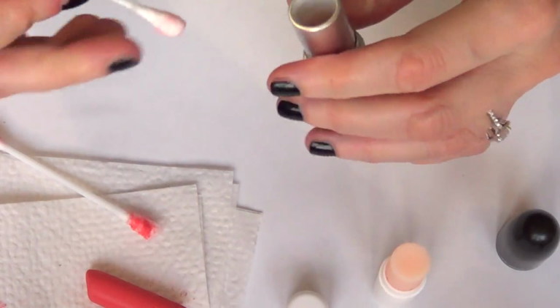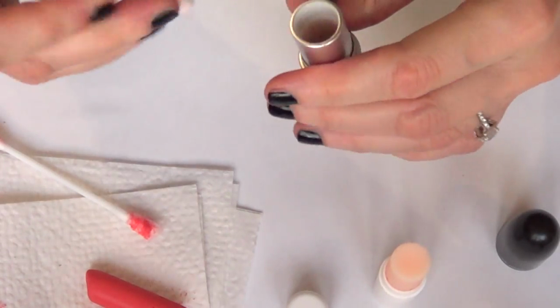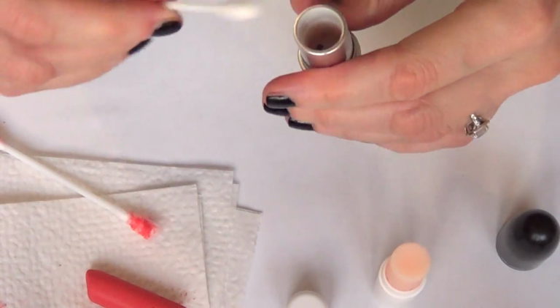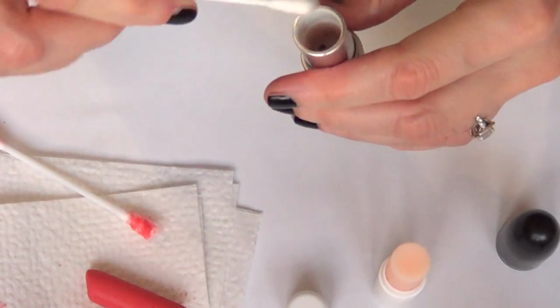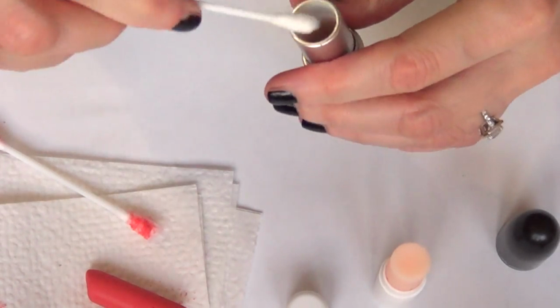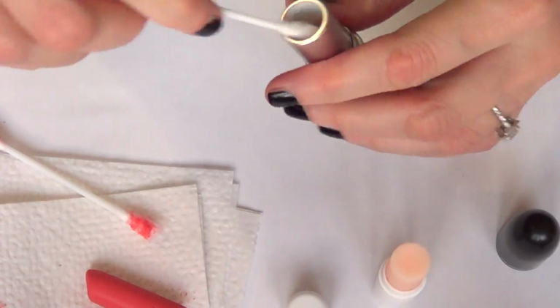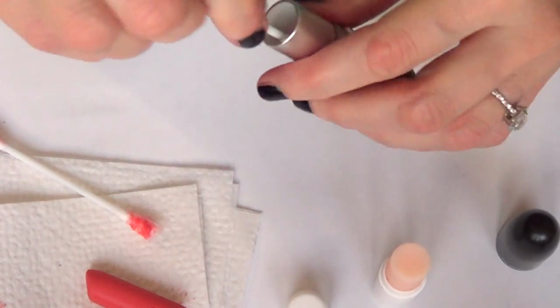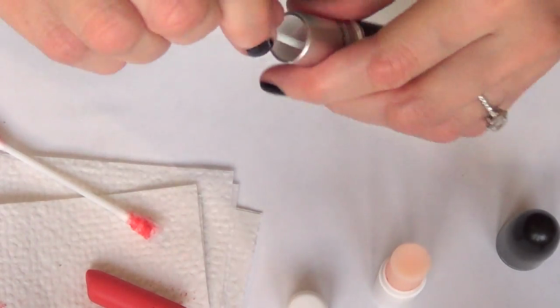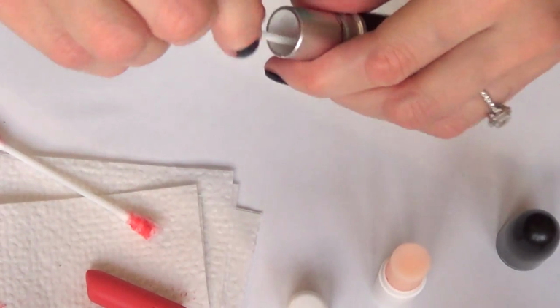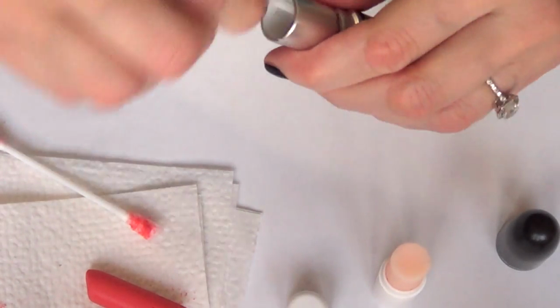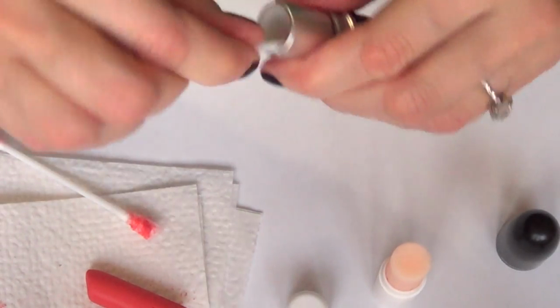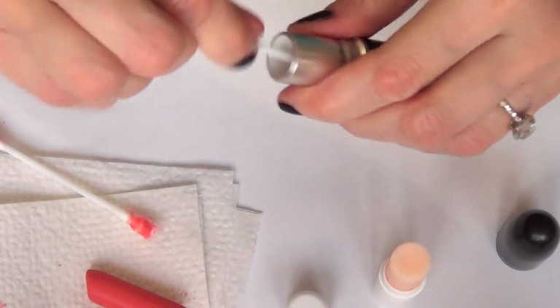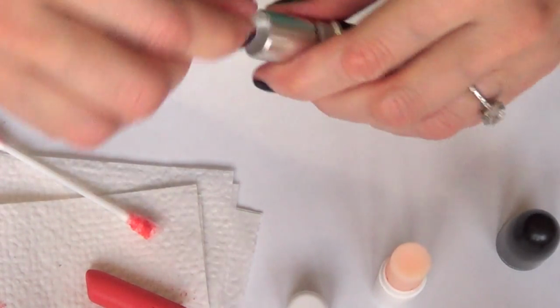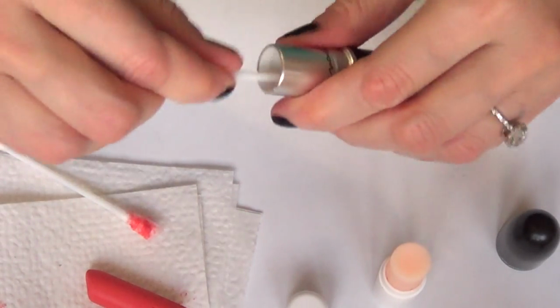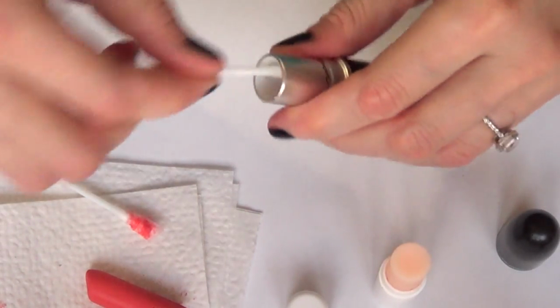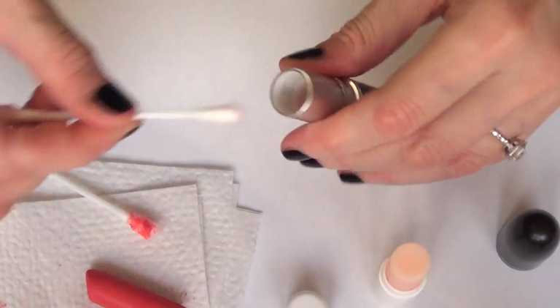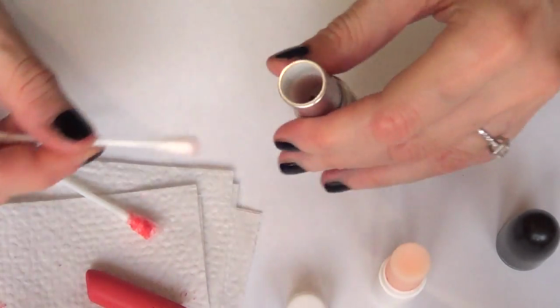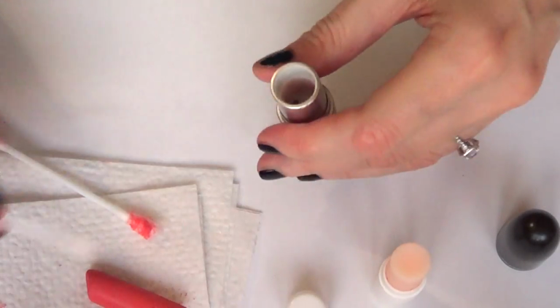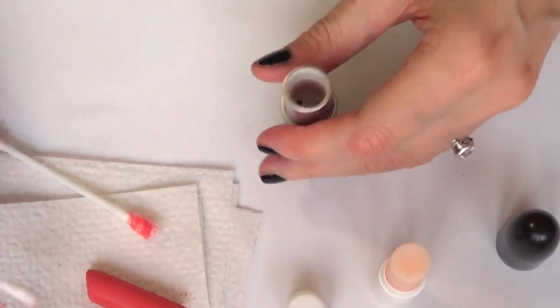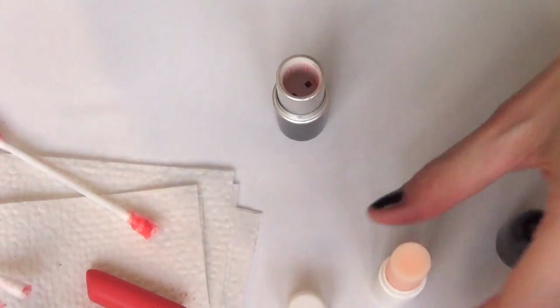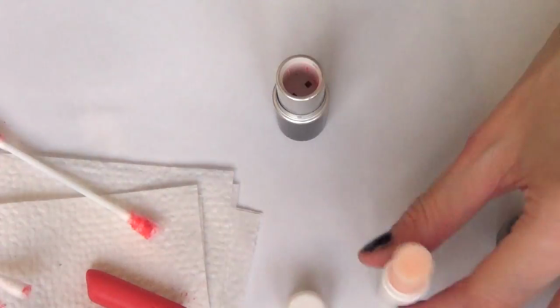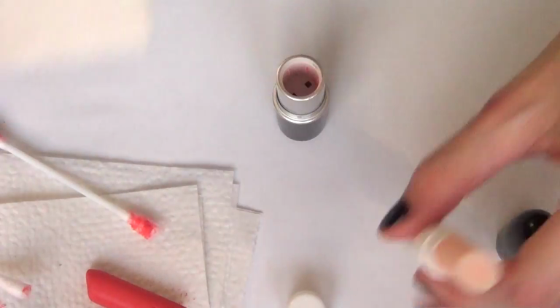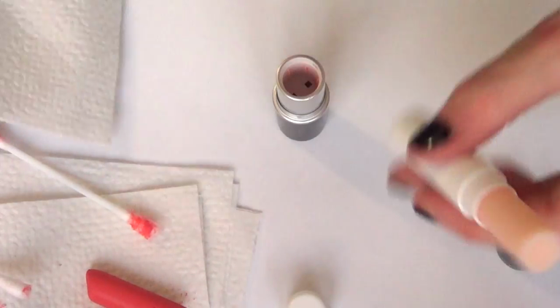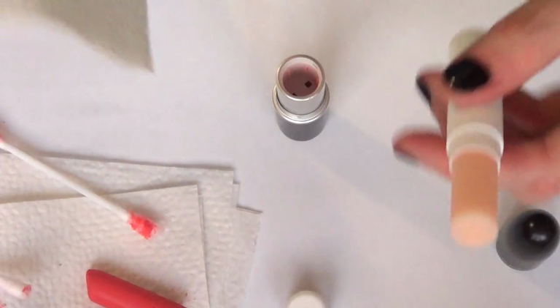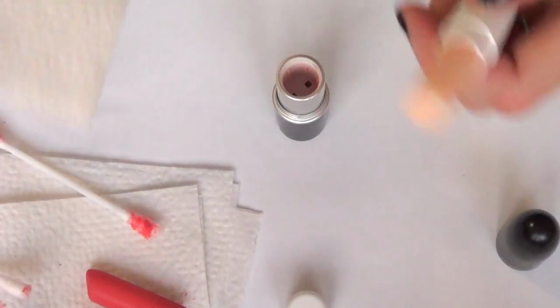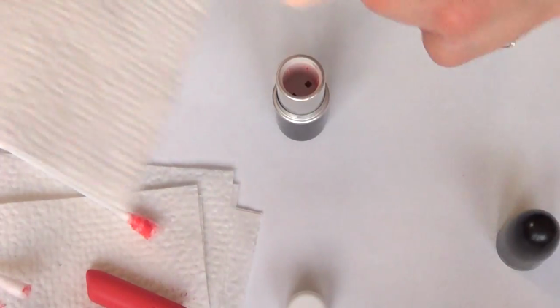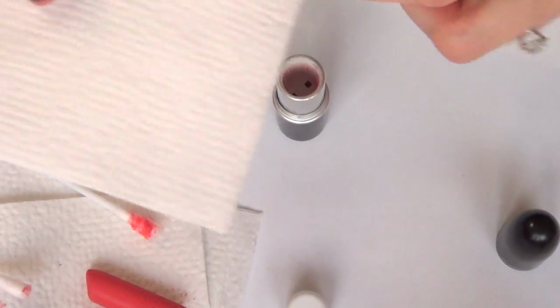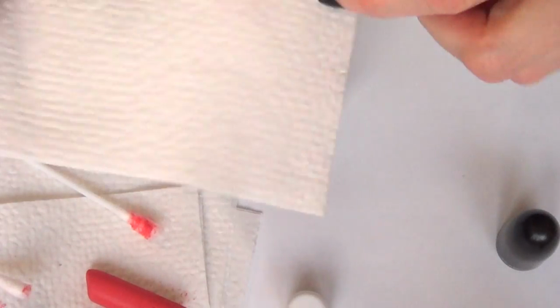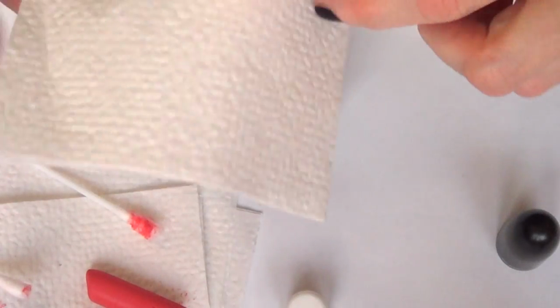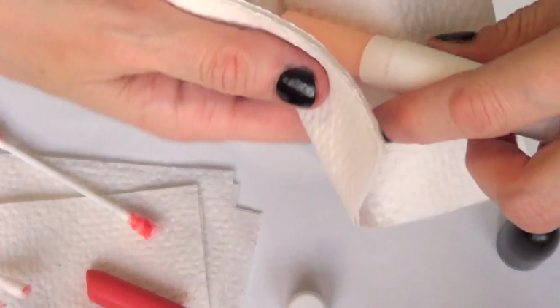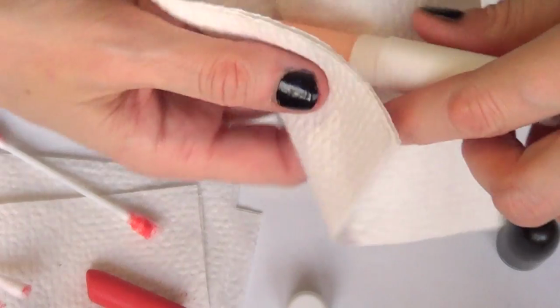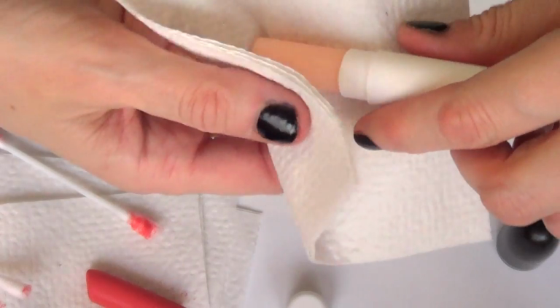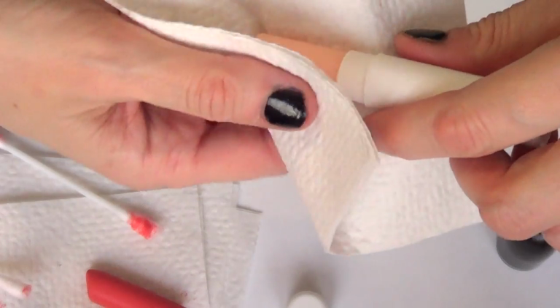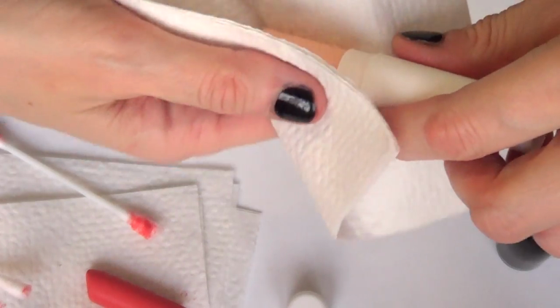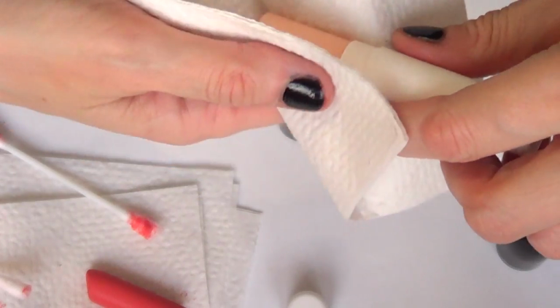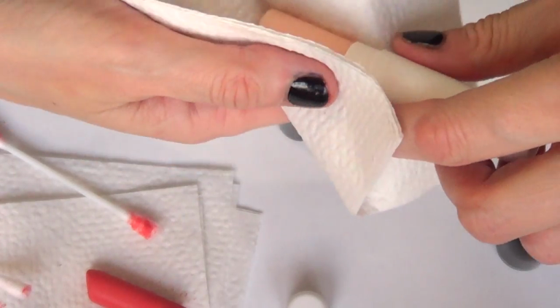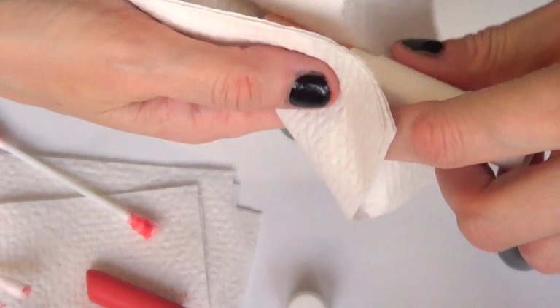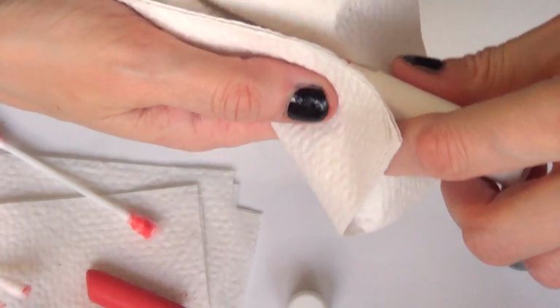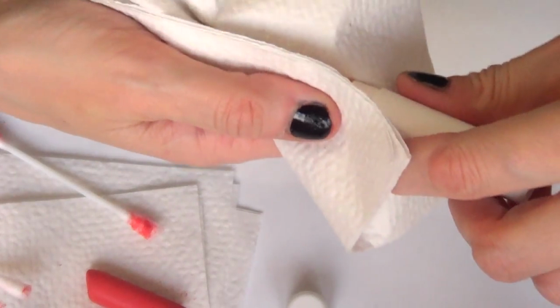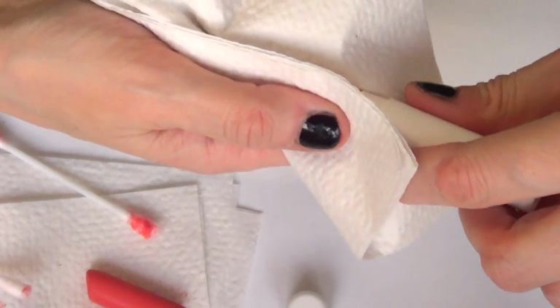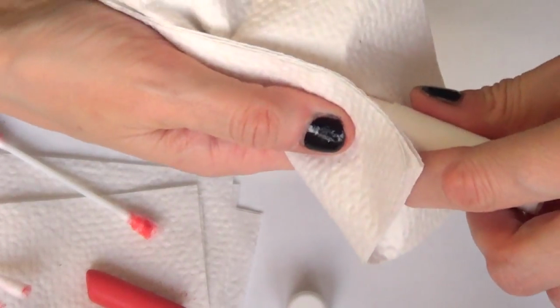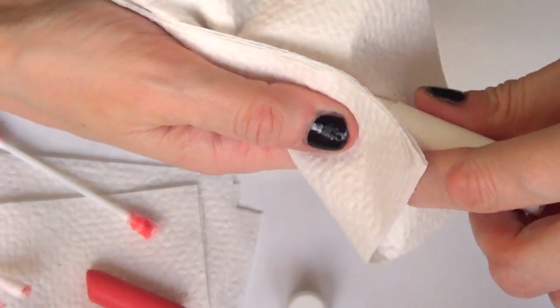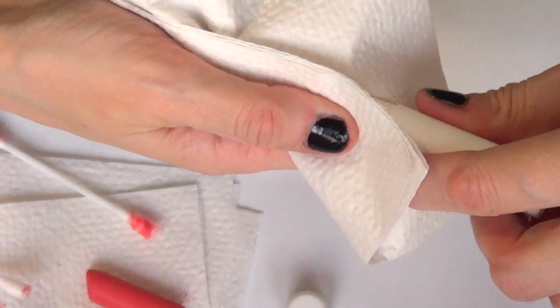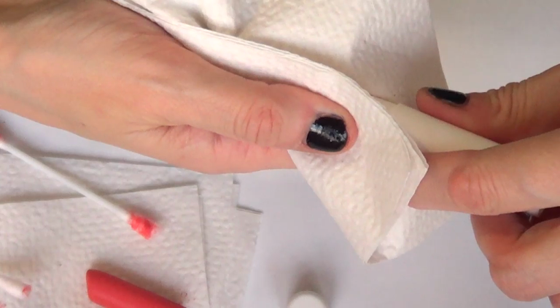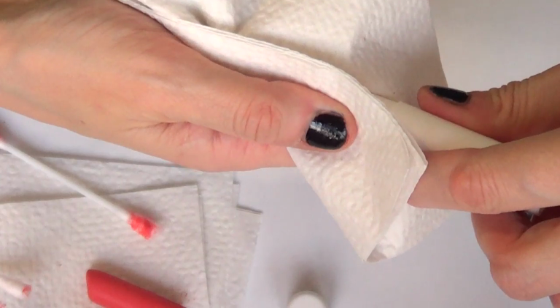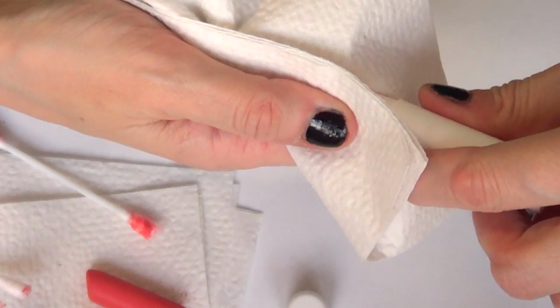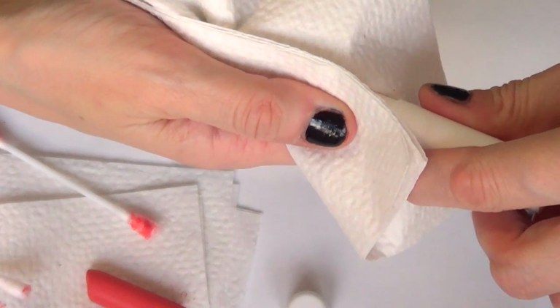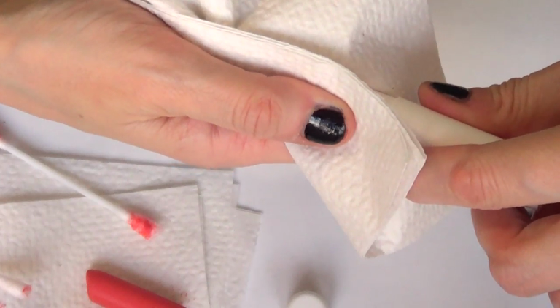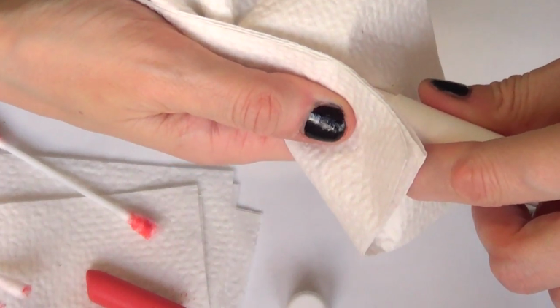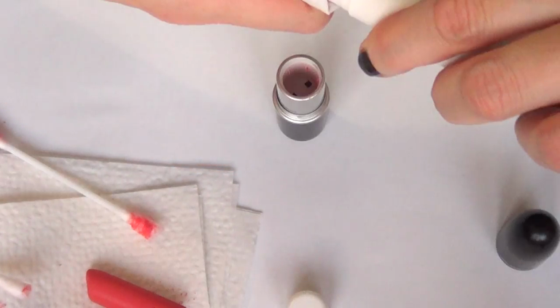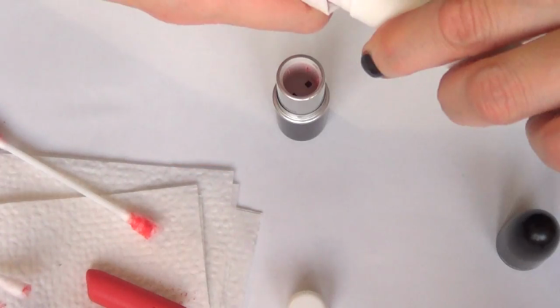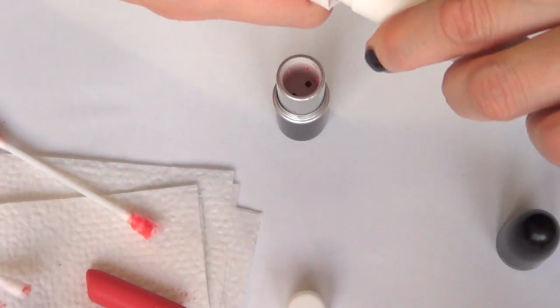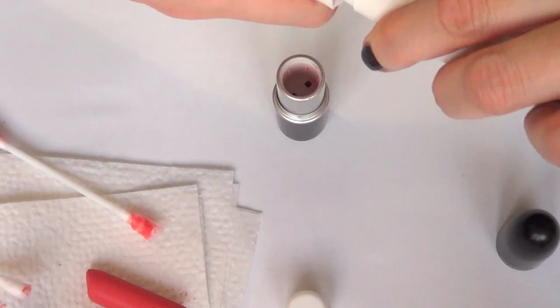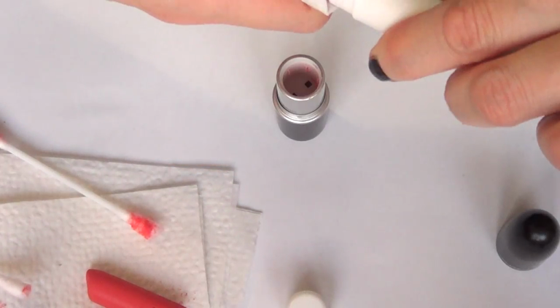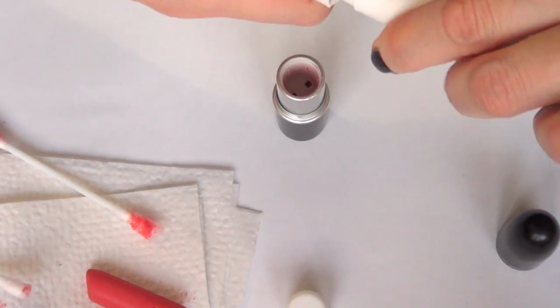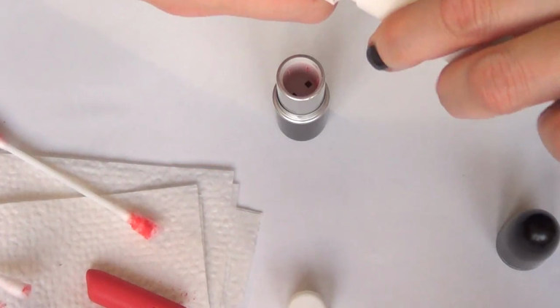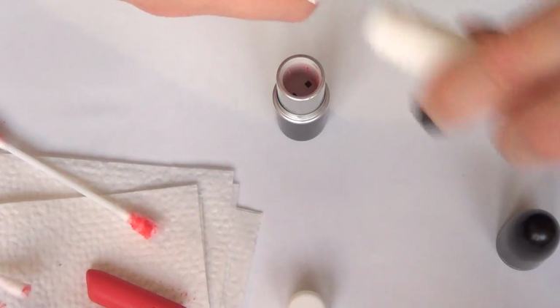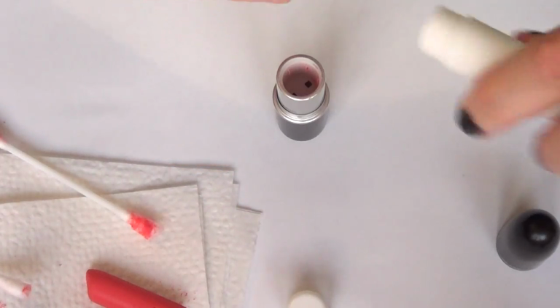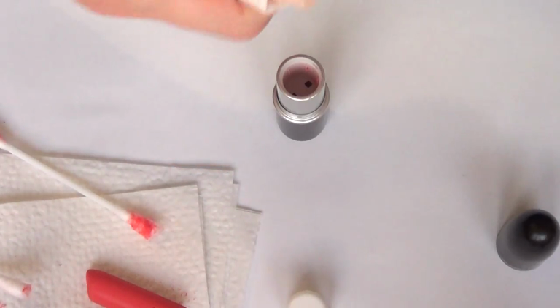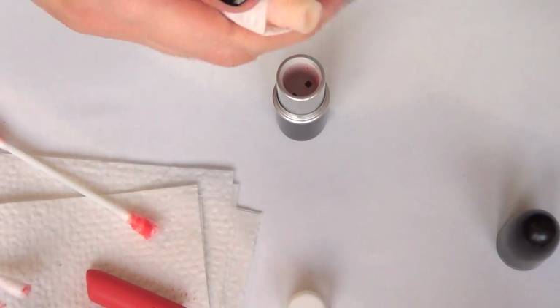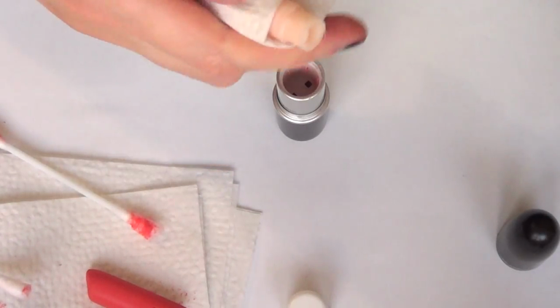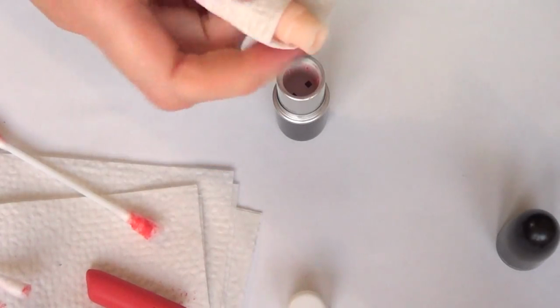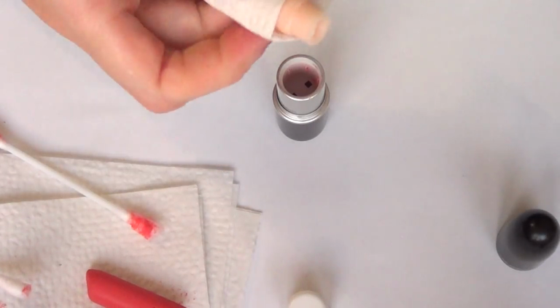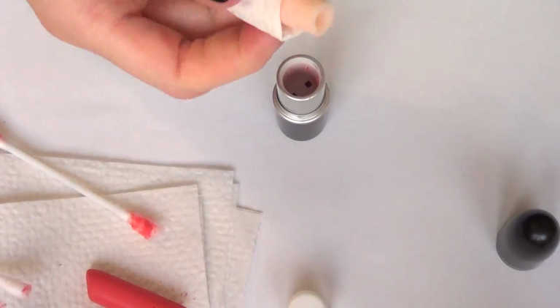For the chapstick, it's going to be pretty much the same — super easy to just remove. I'm going to do the same thing, like pulling it.